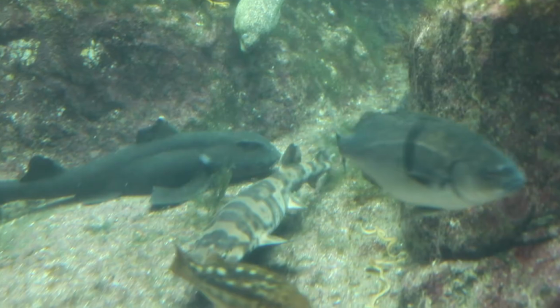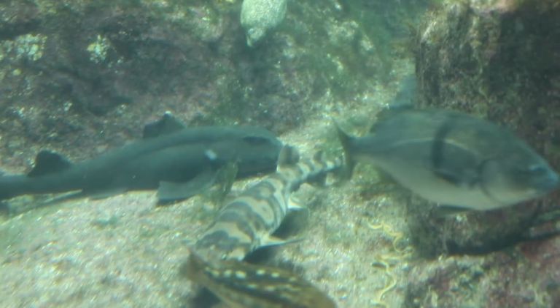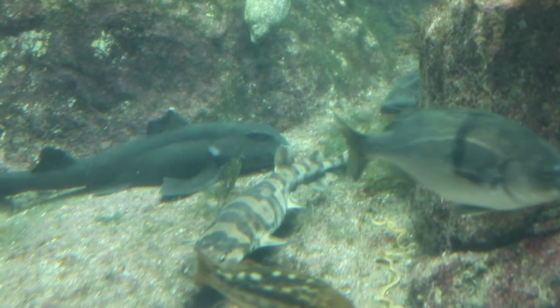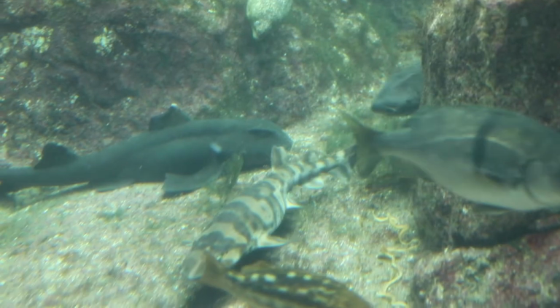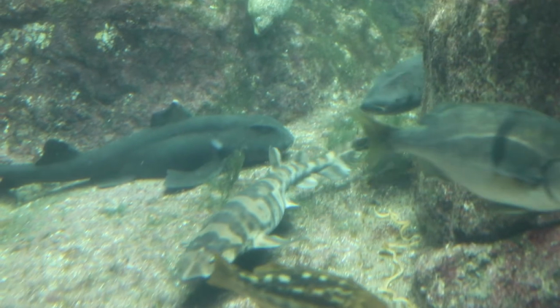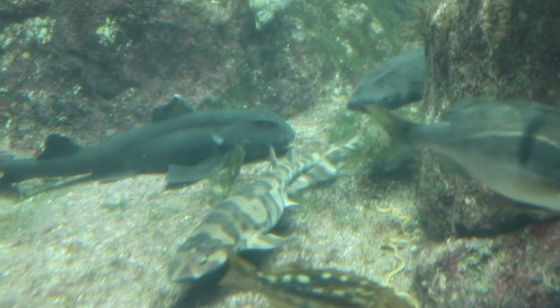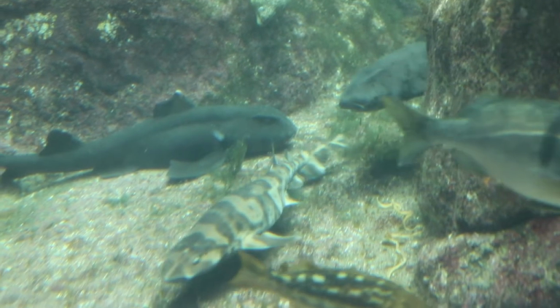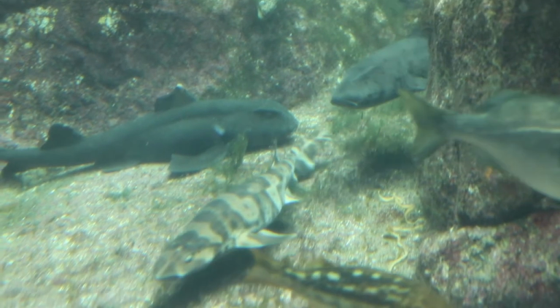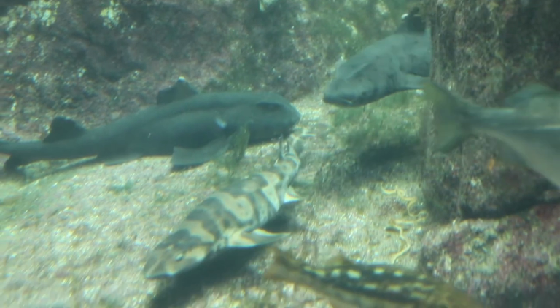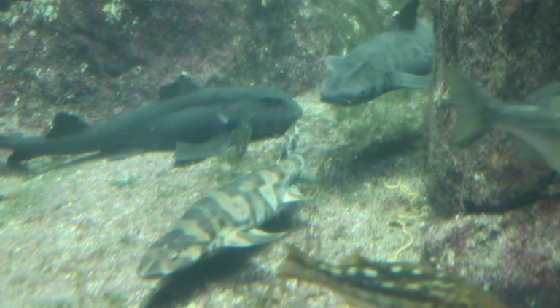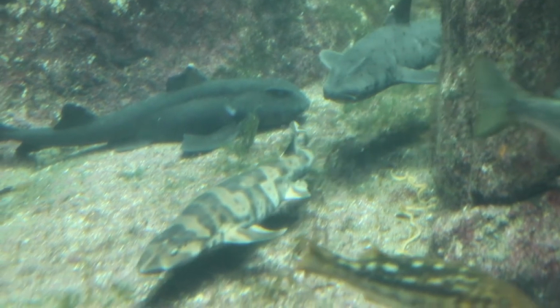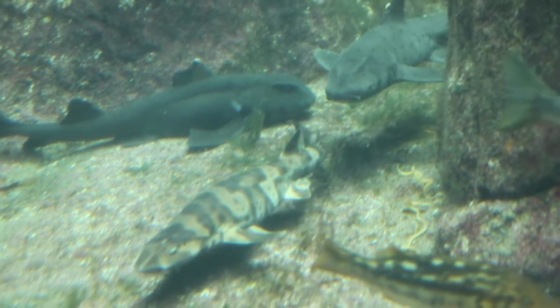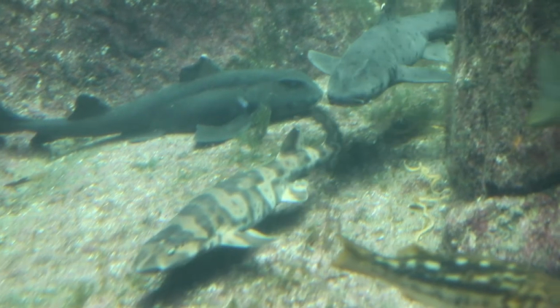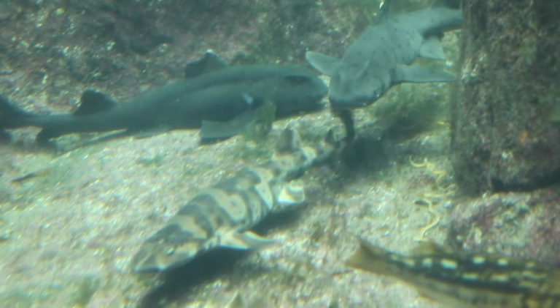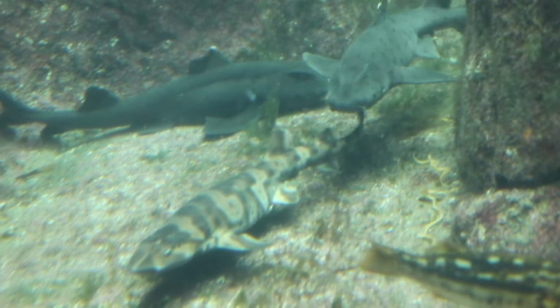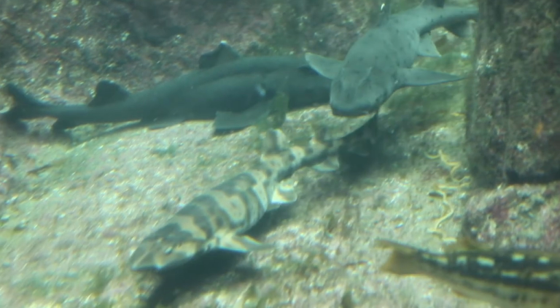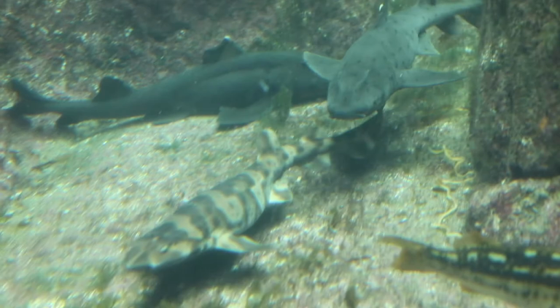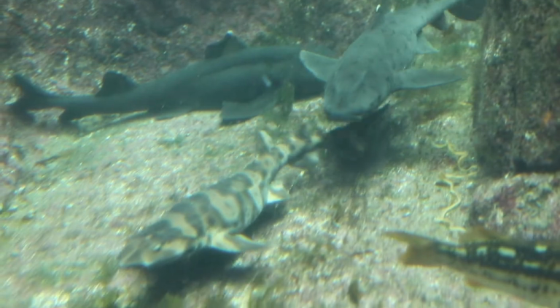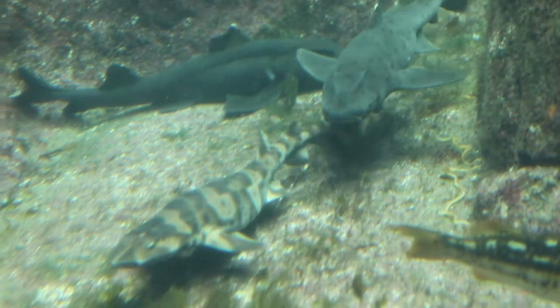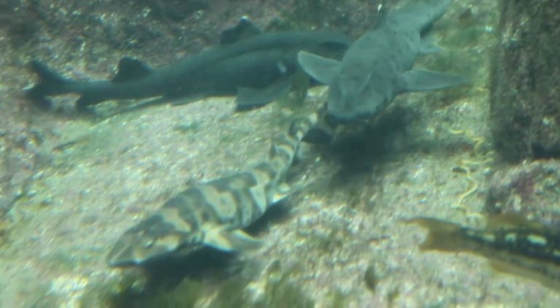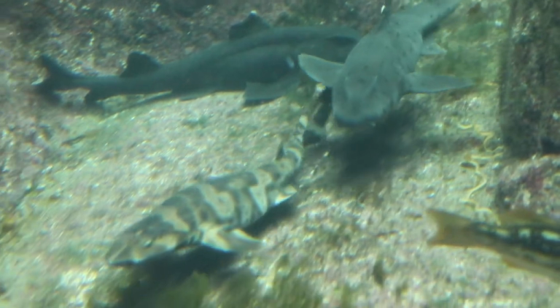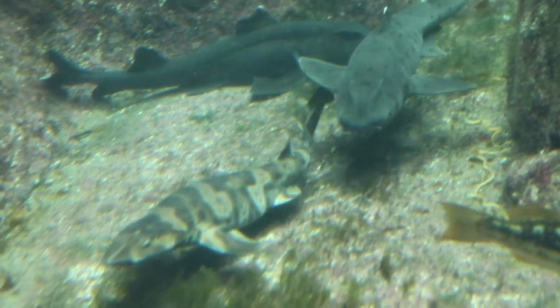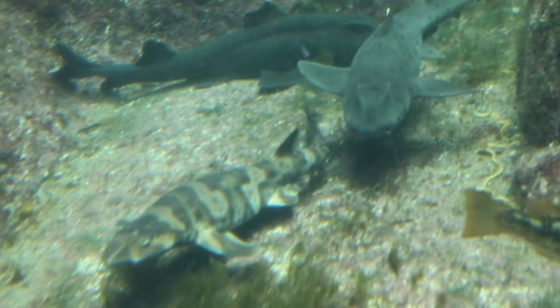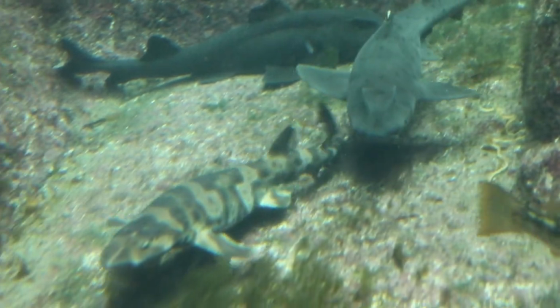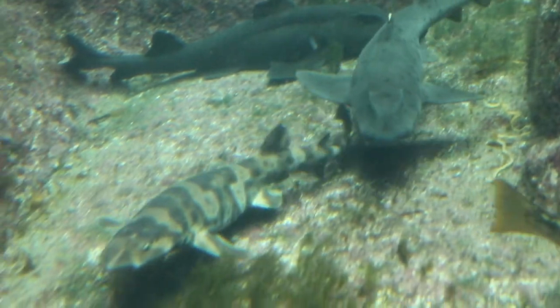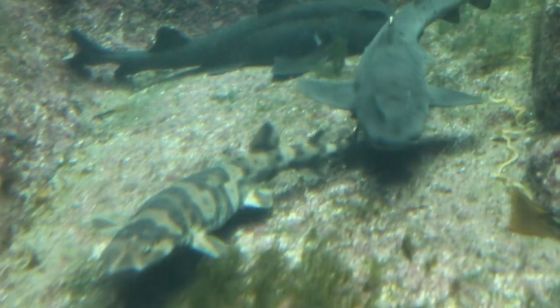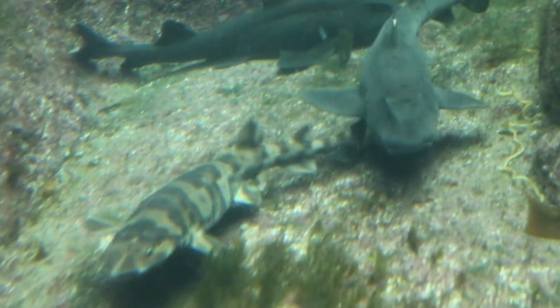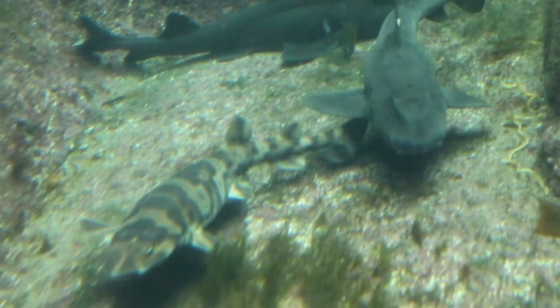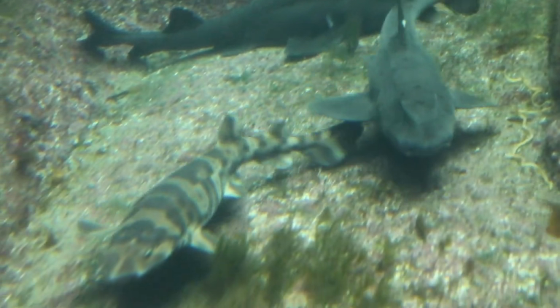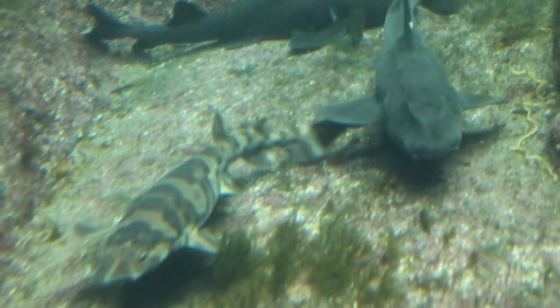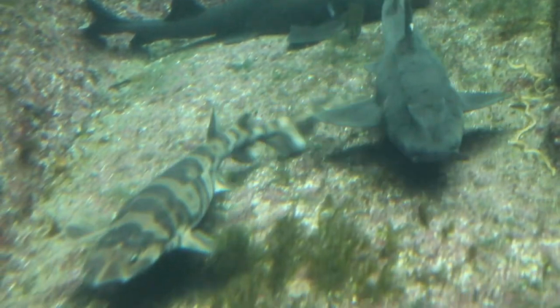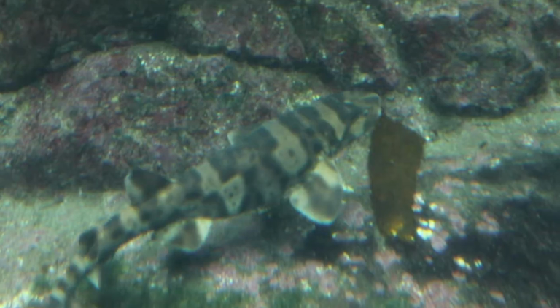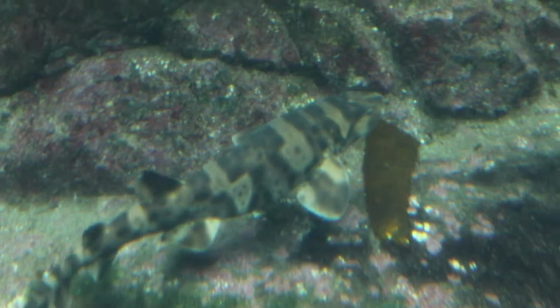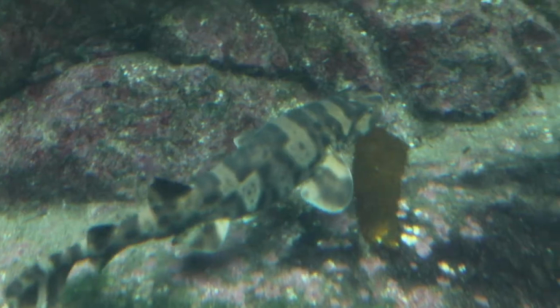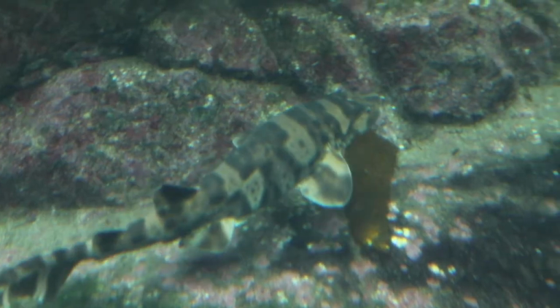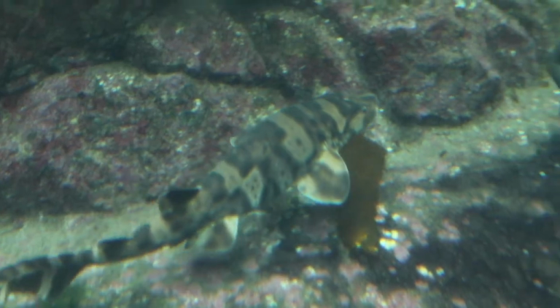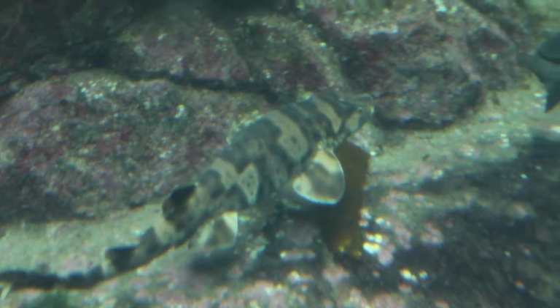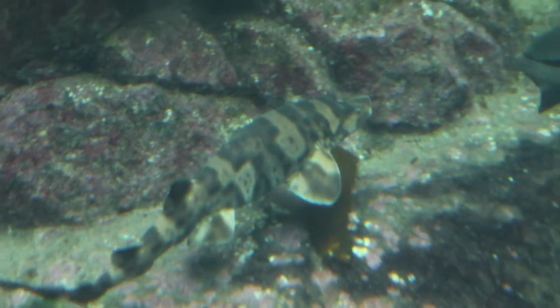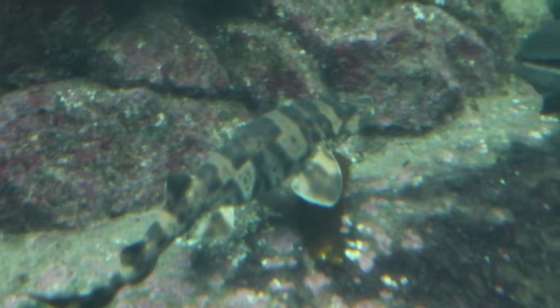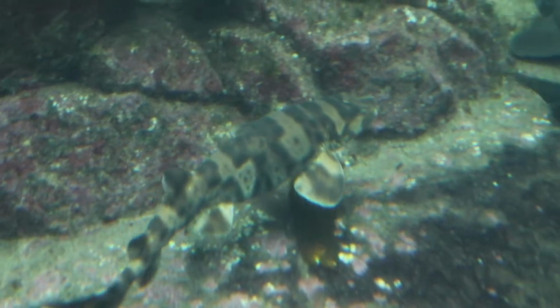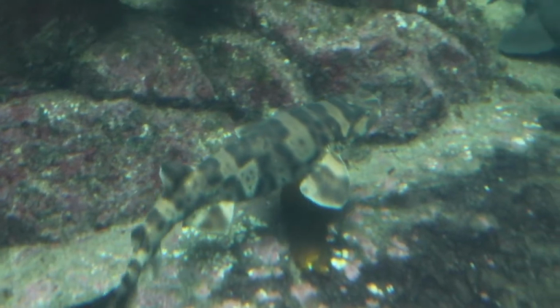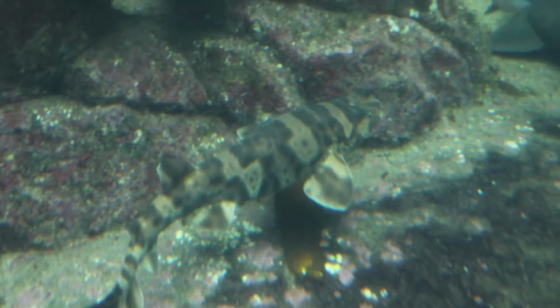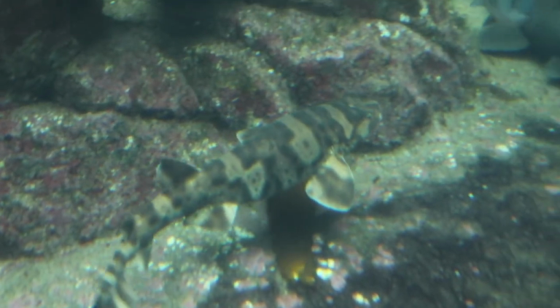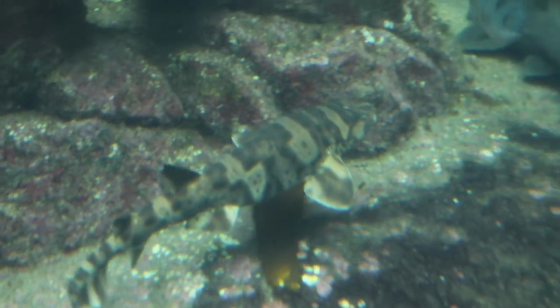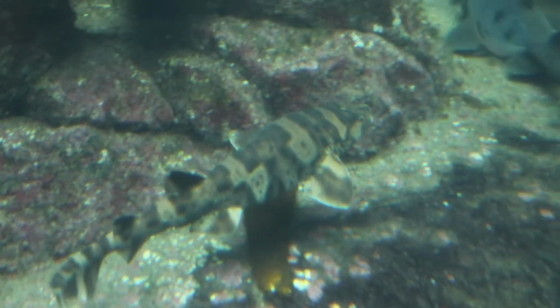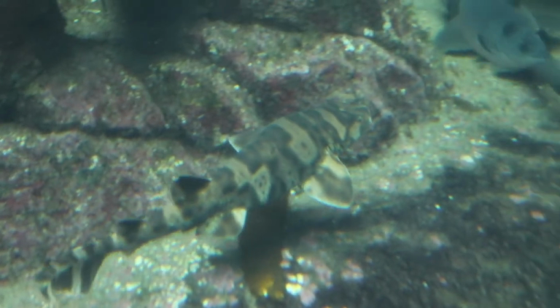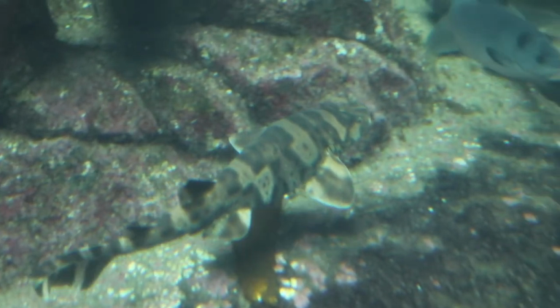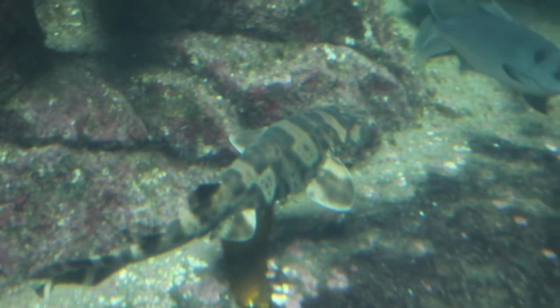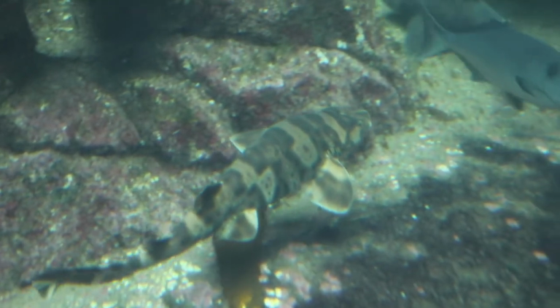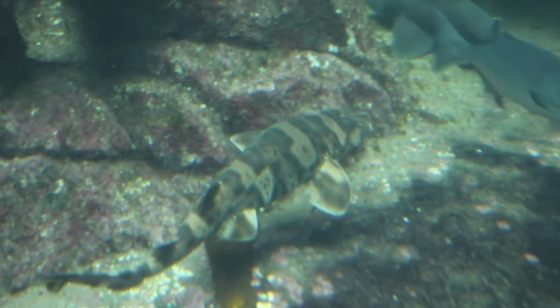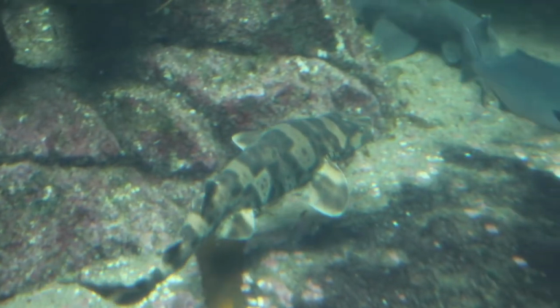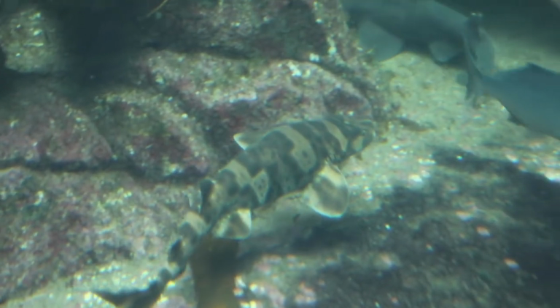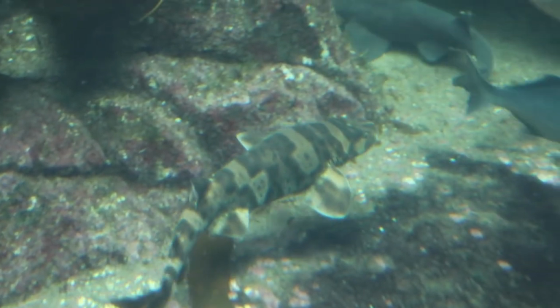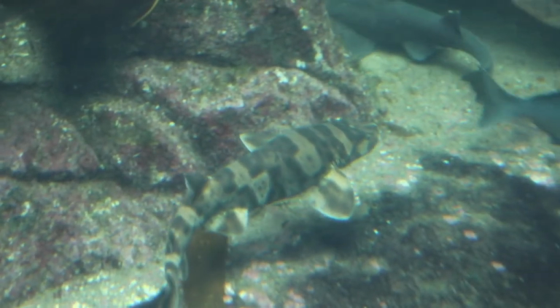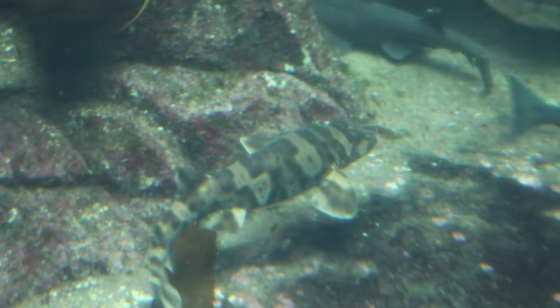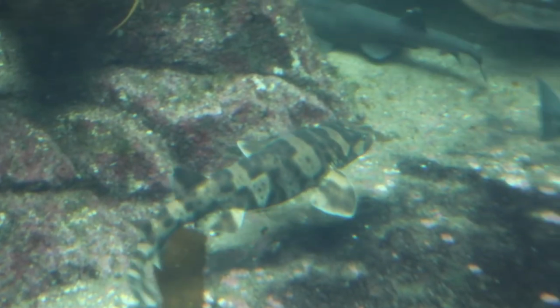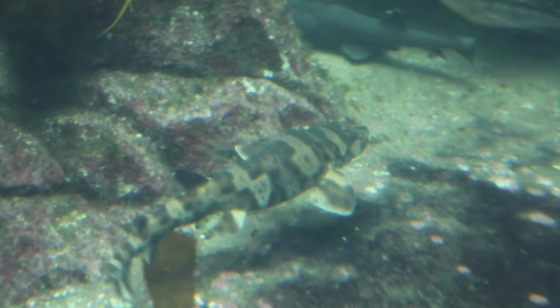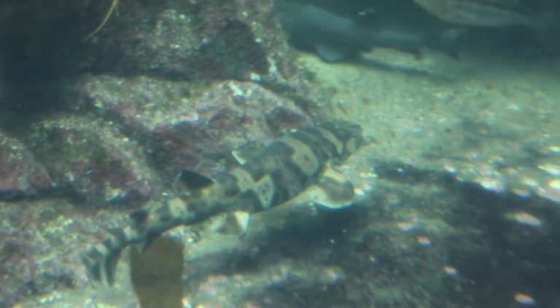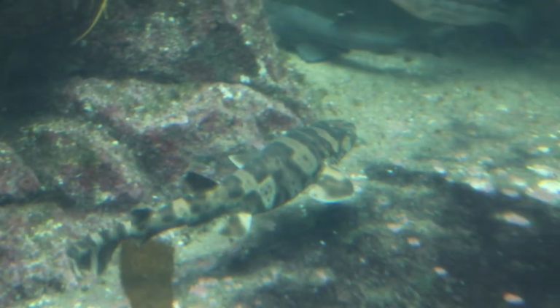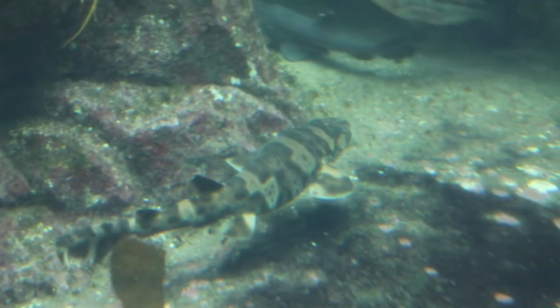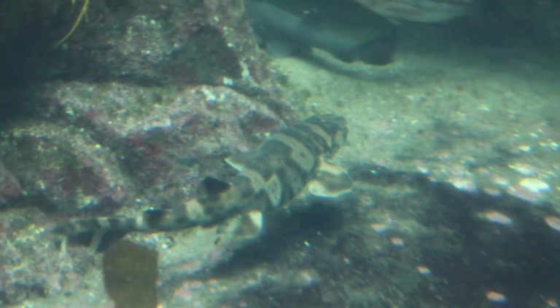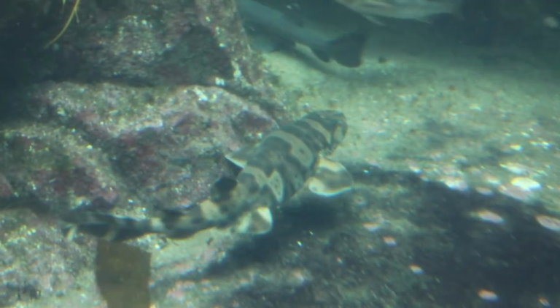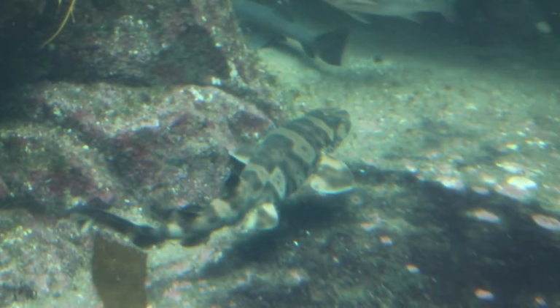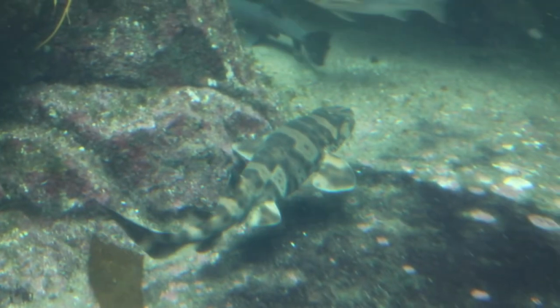This one in particular probably comes from a swell shark. Swell sharks can be found in the shallow waters of California and the Mexican Pacific.